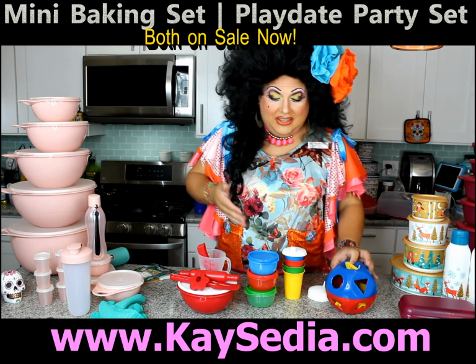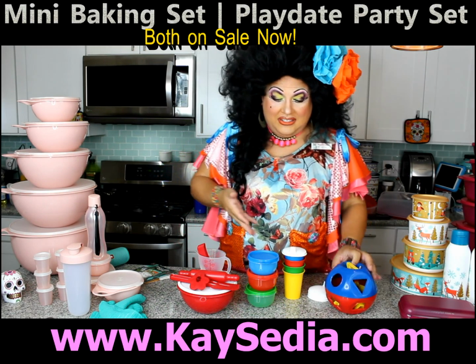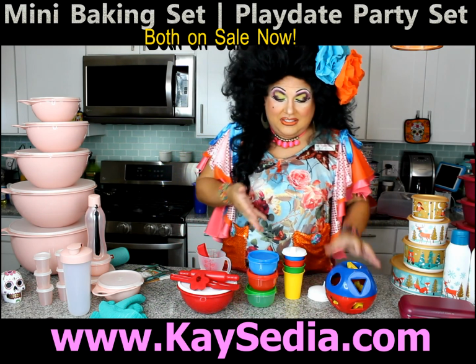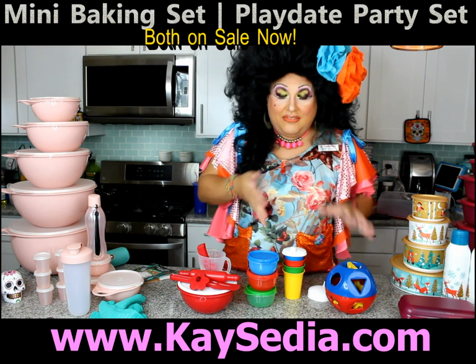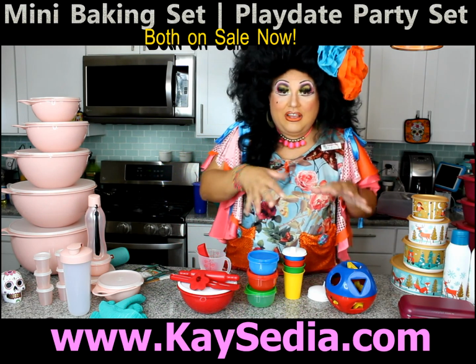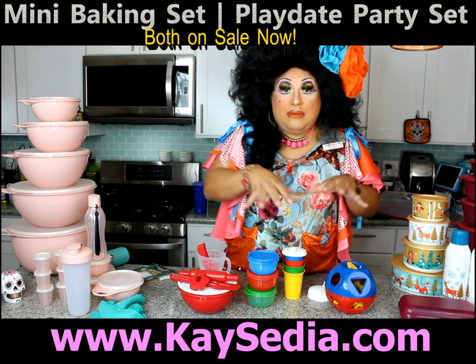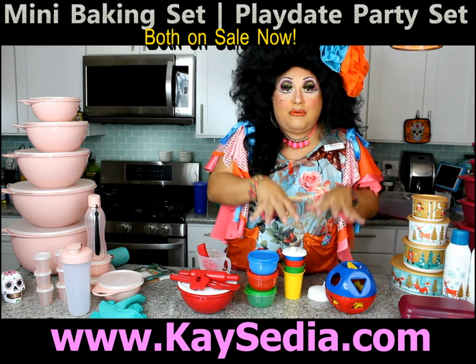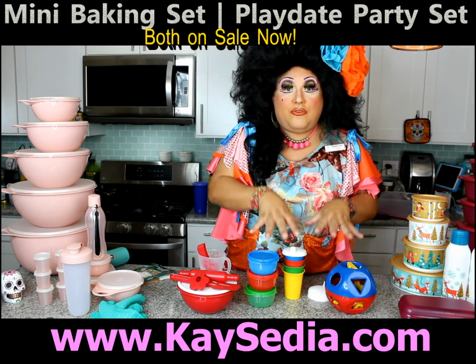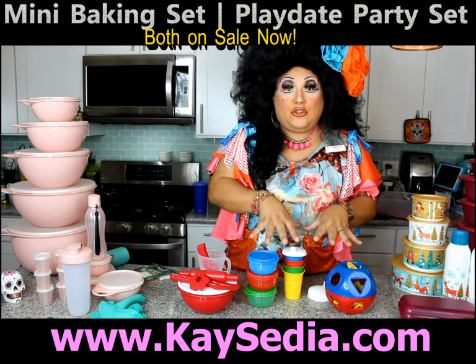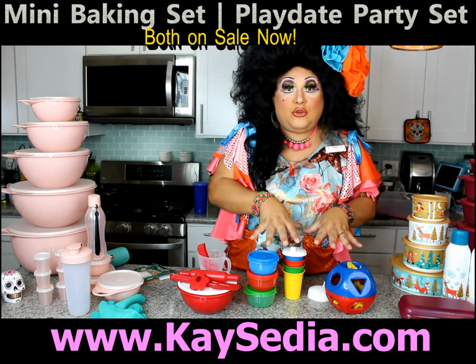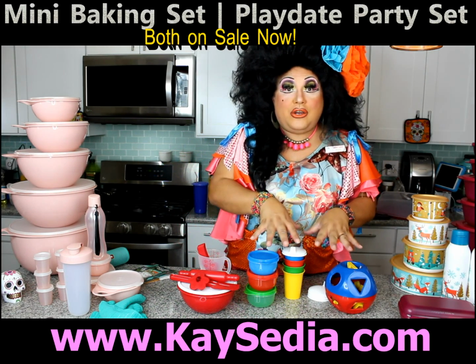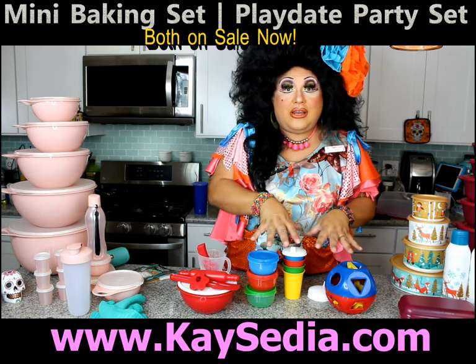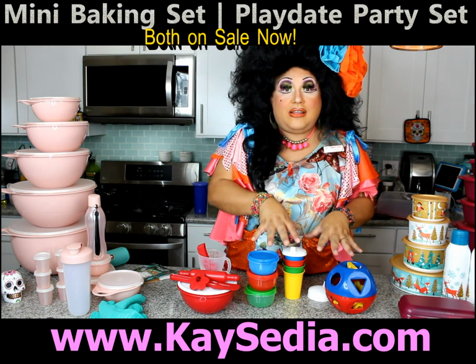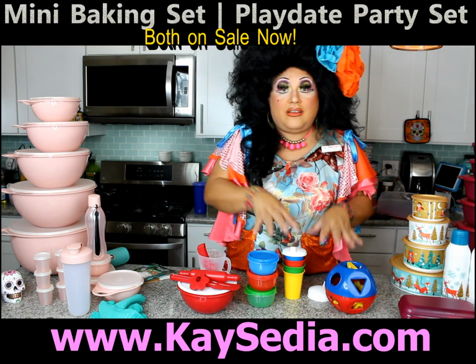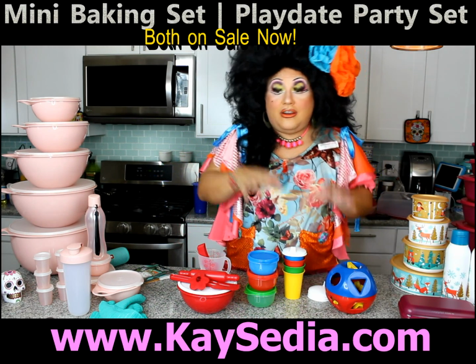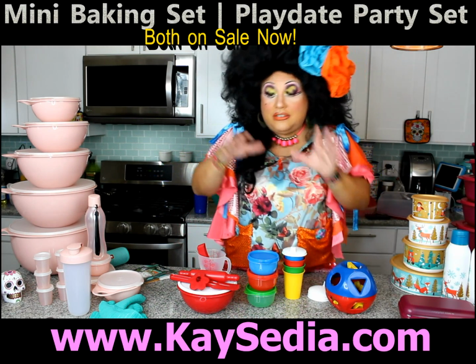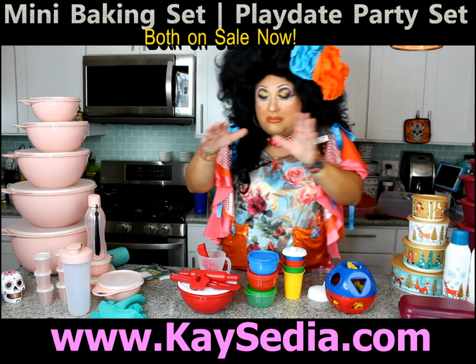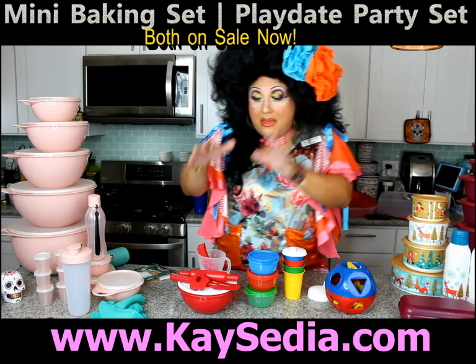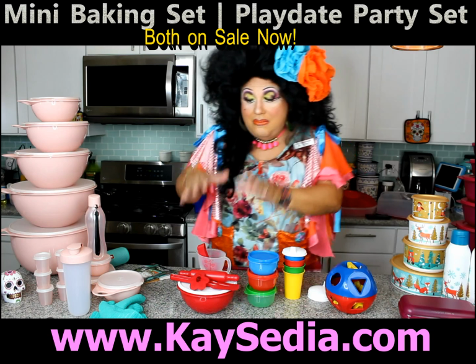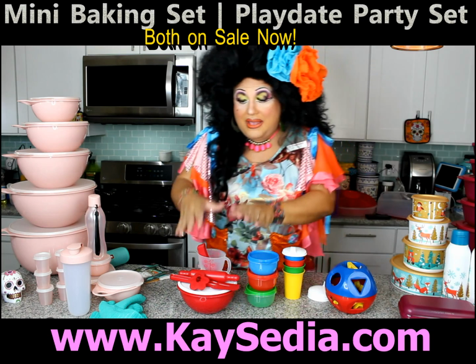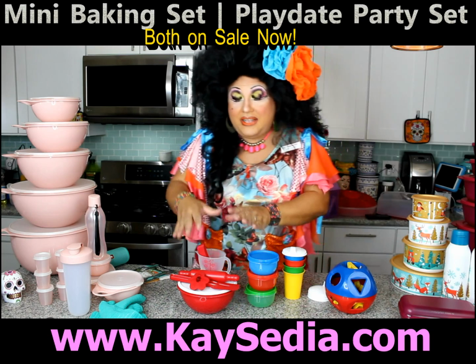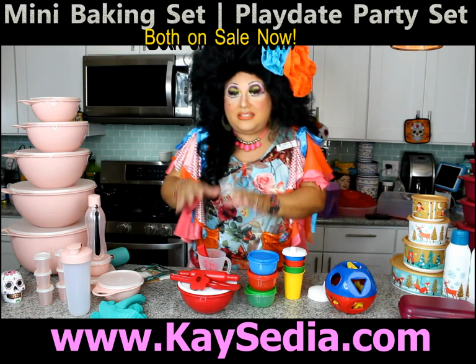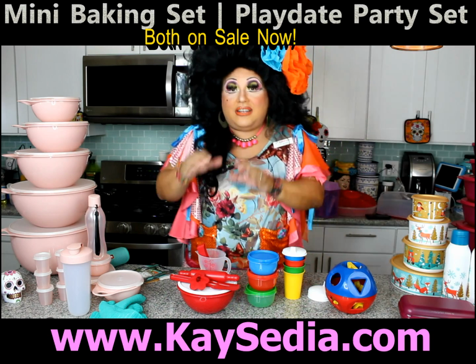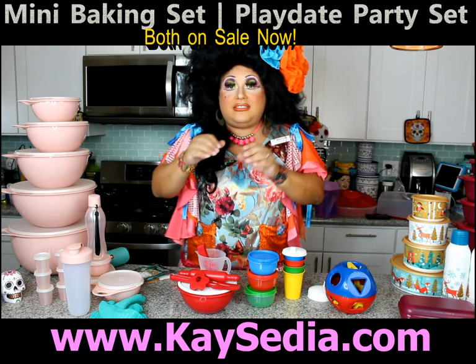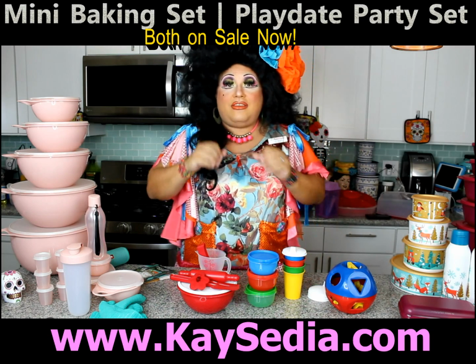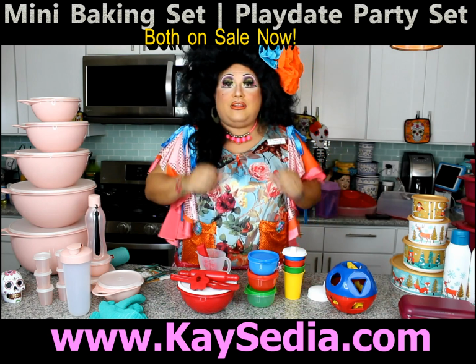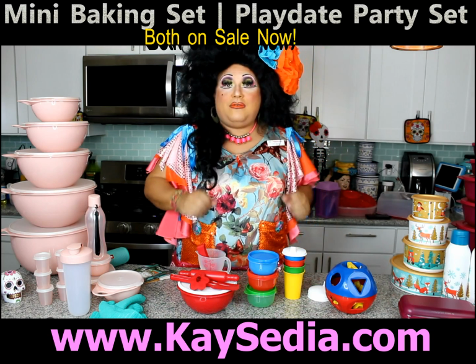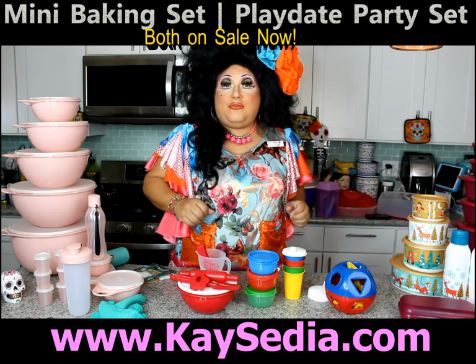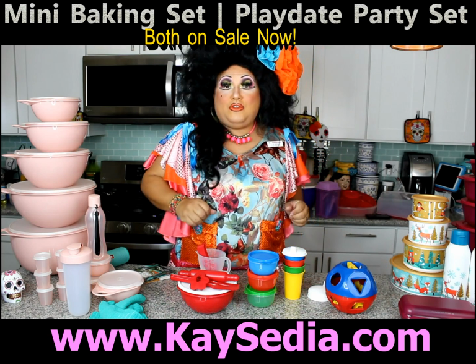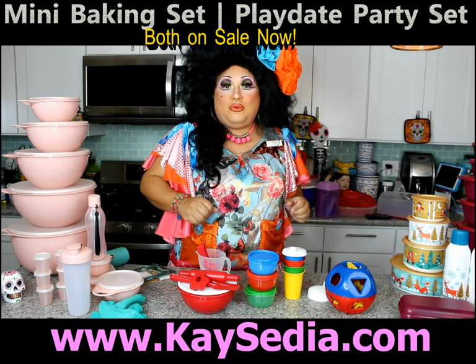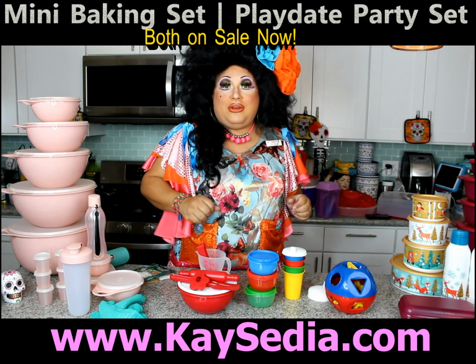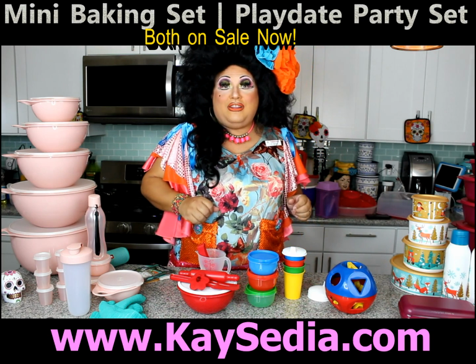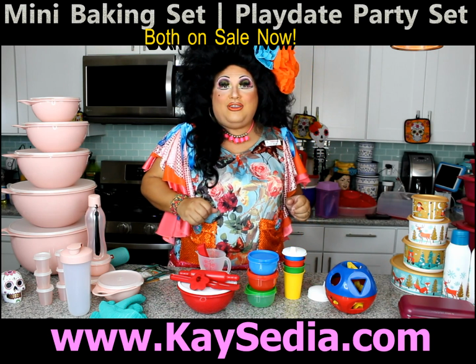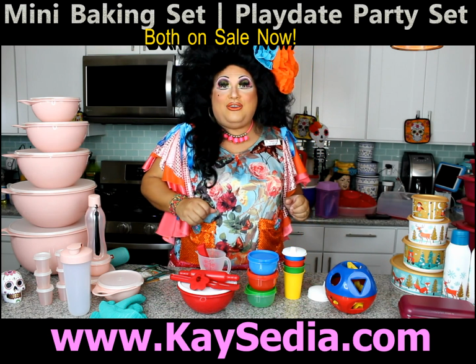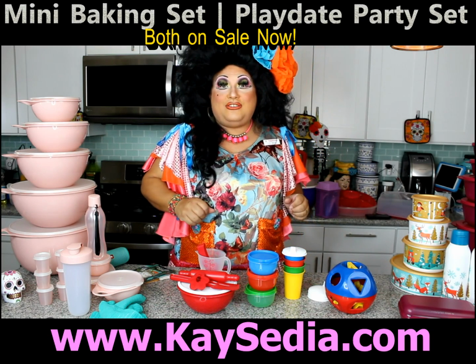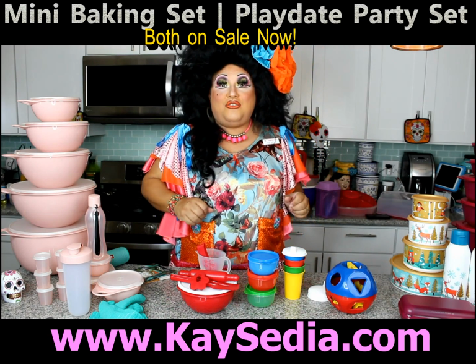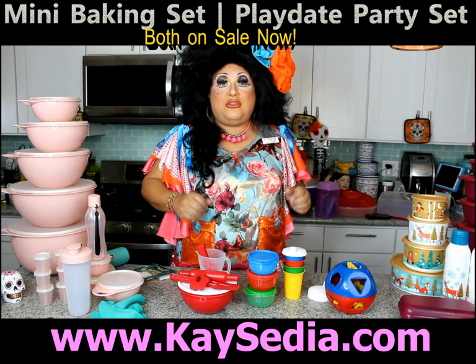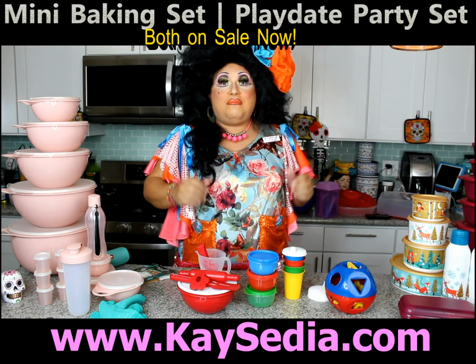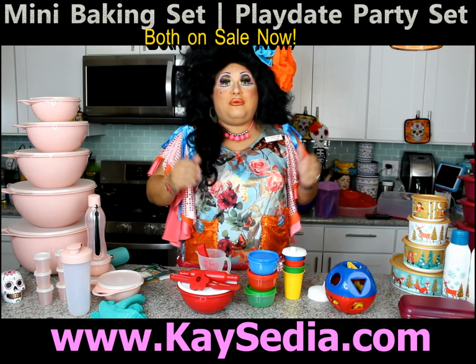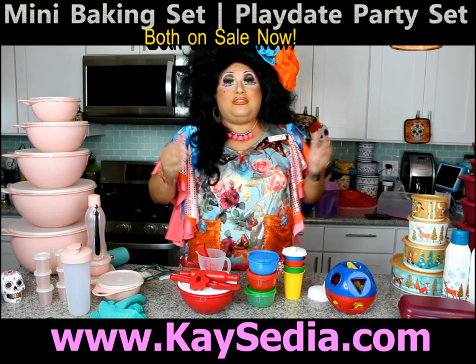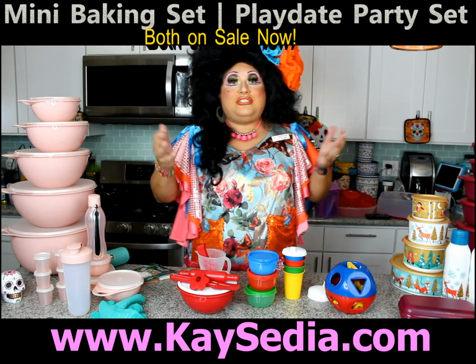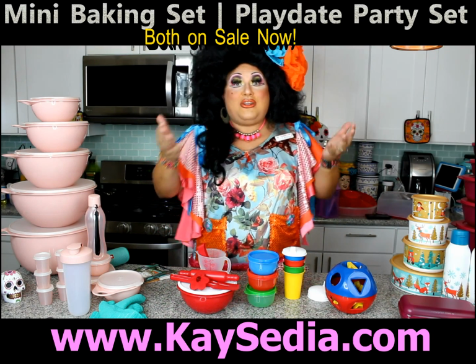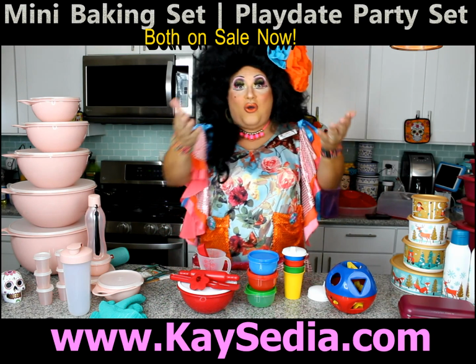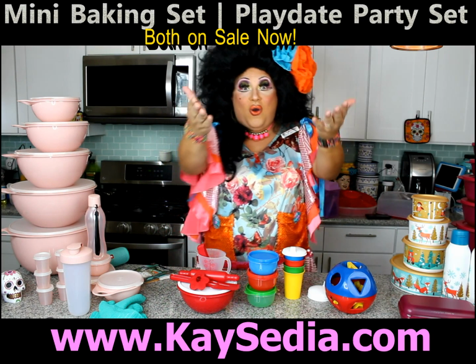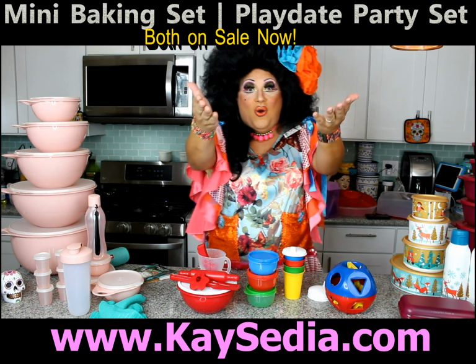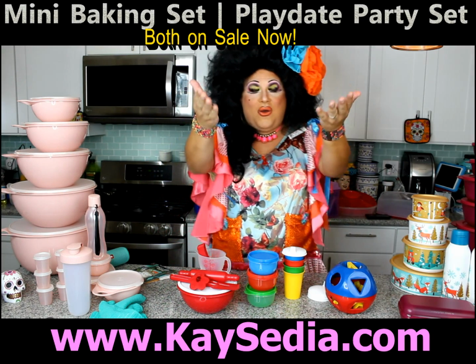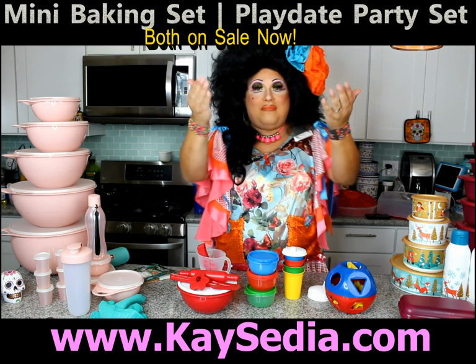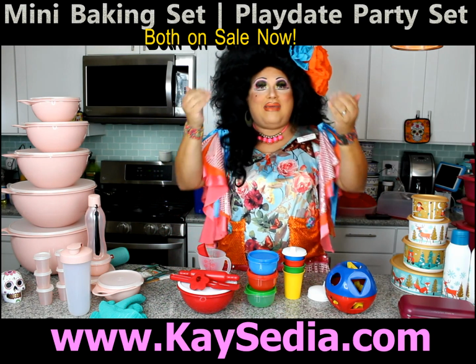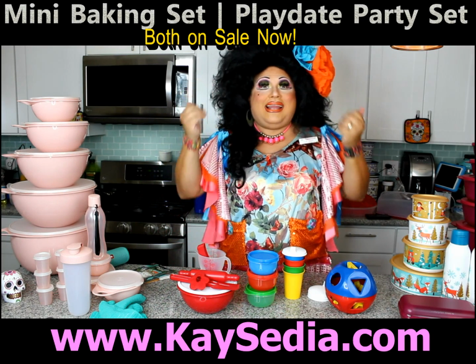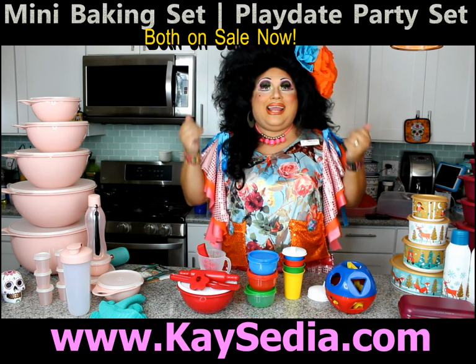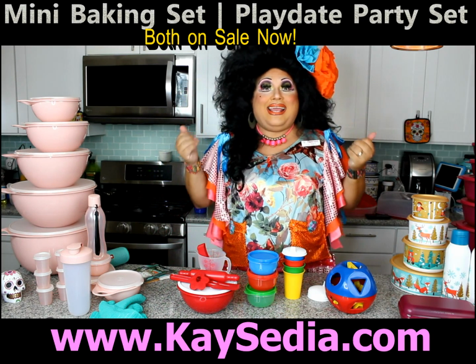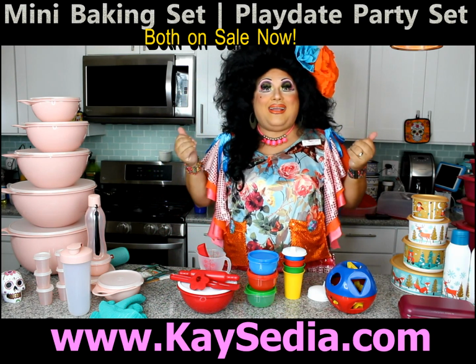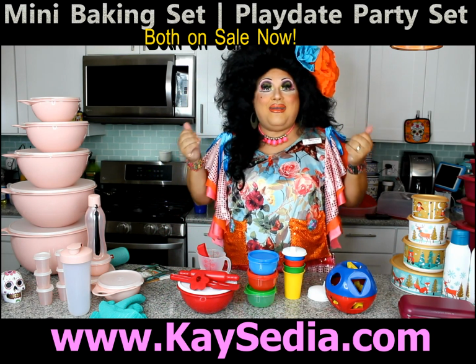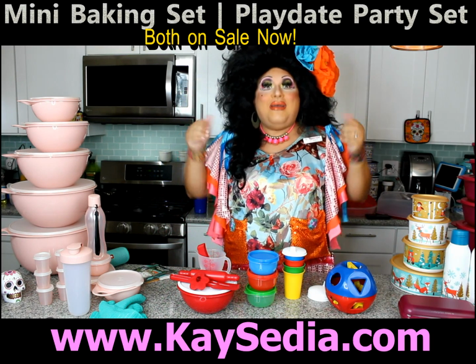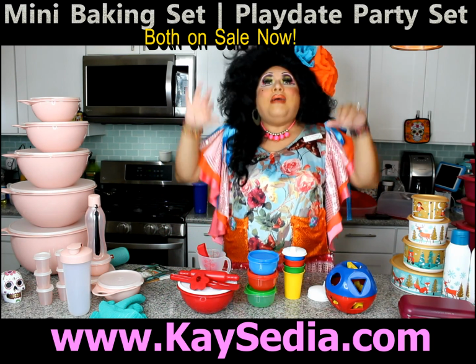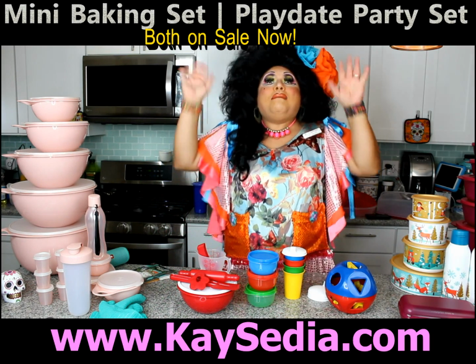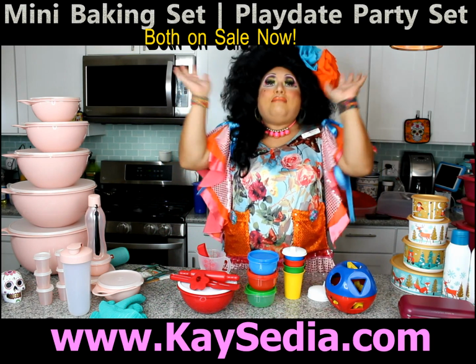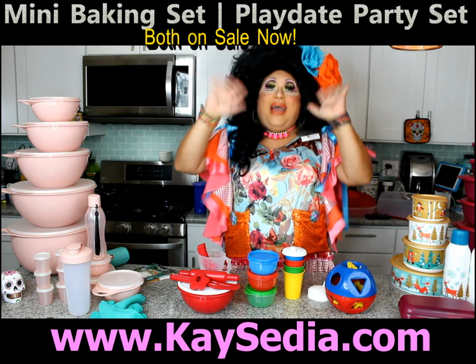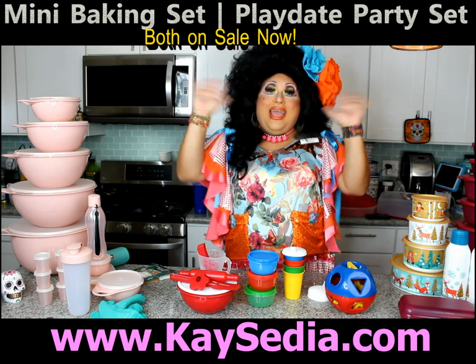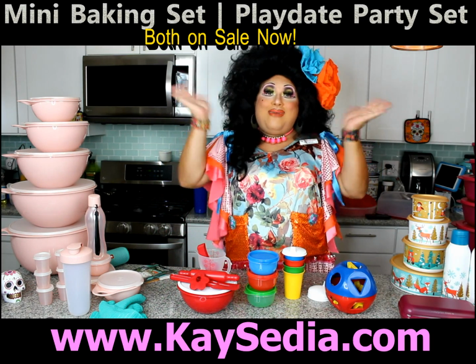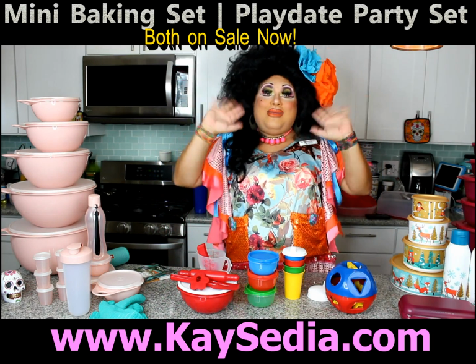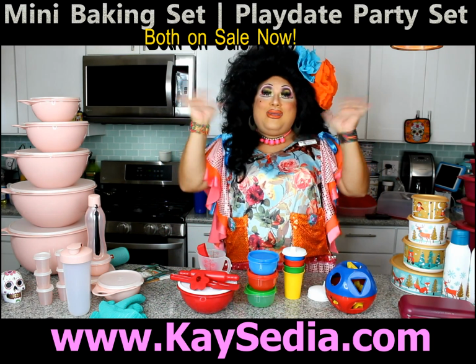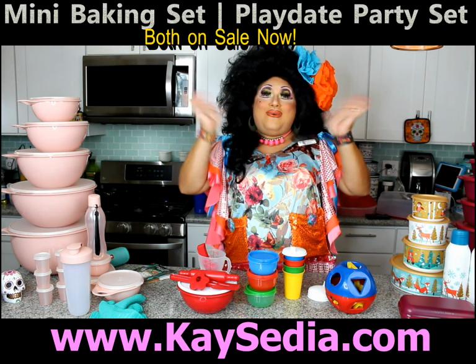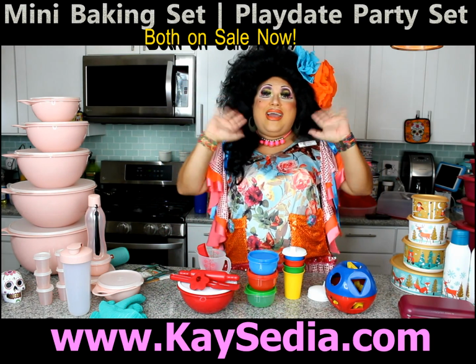This is available for $39 and my baking set is available for $20. You can purchase it online. Bye everyone!